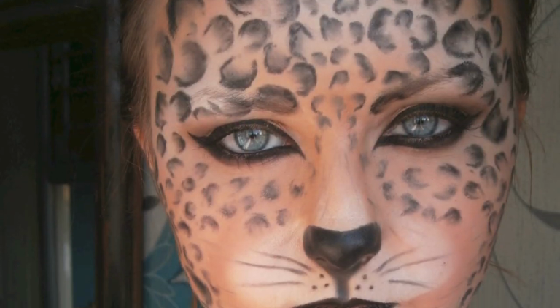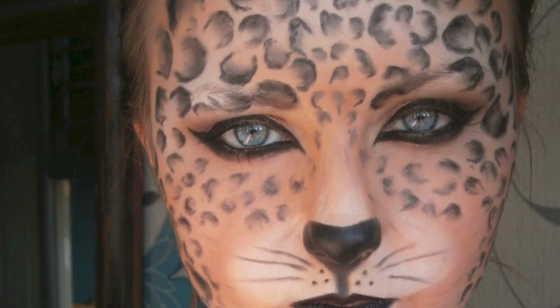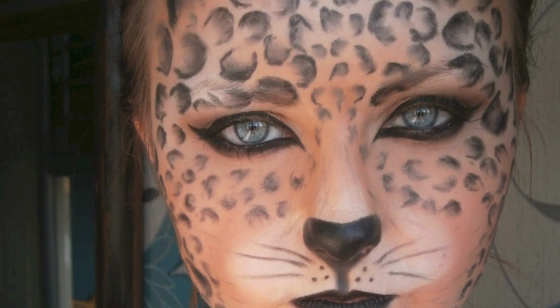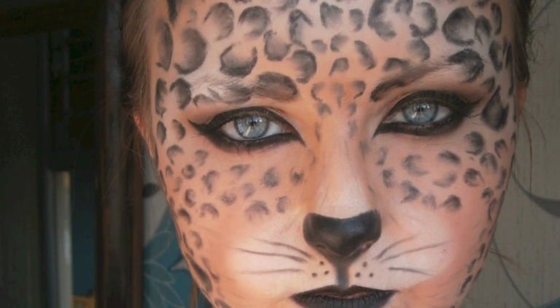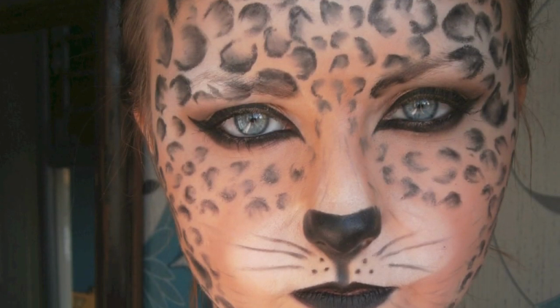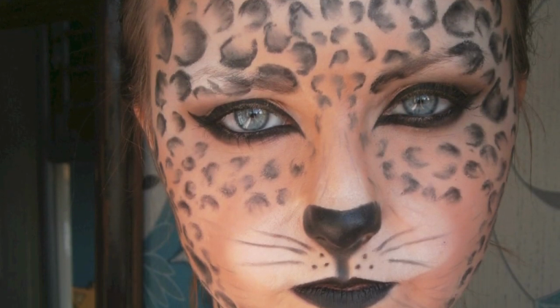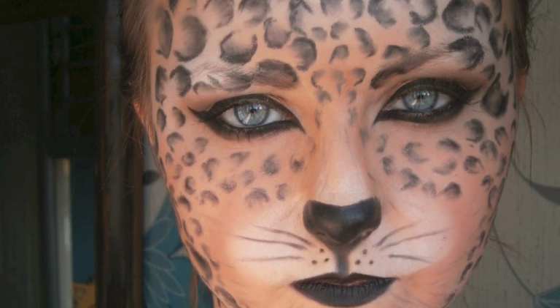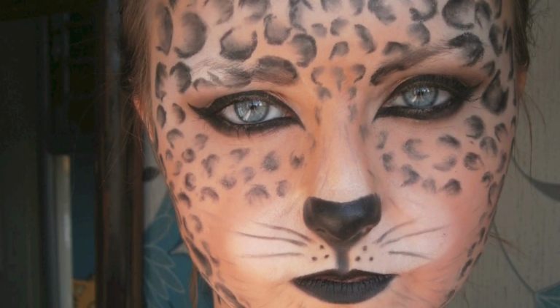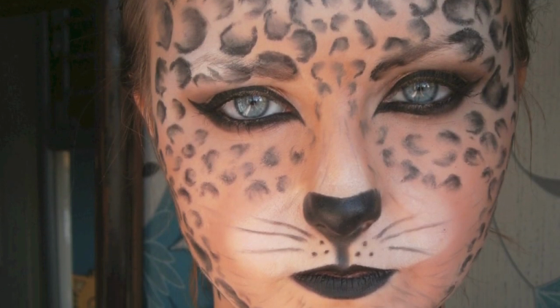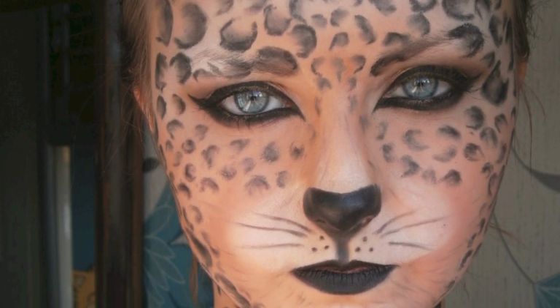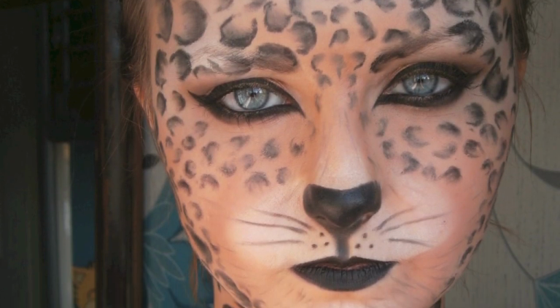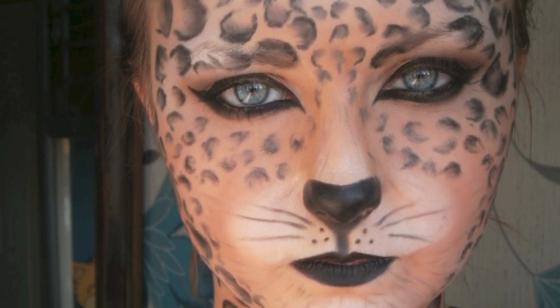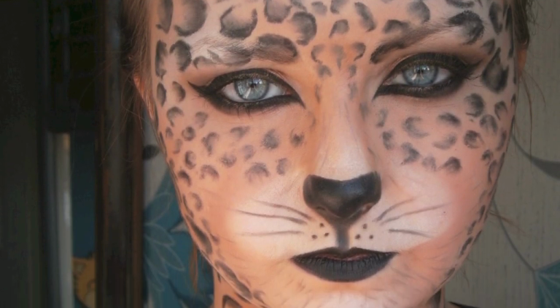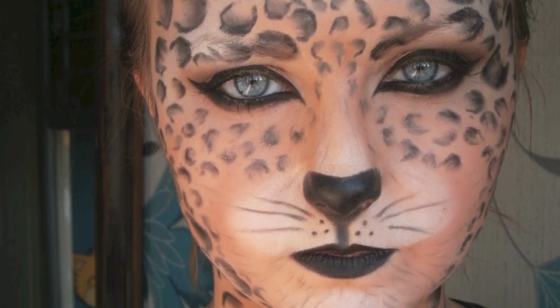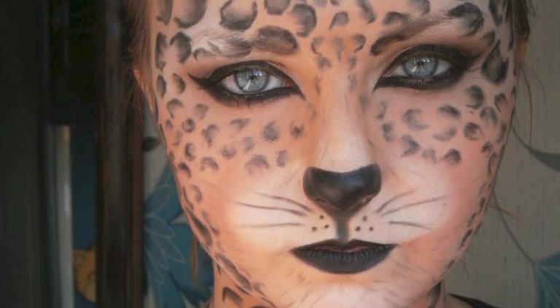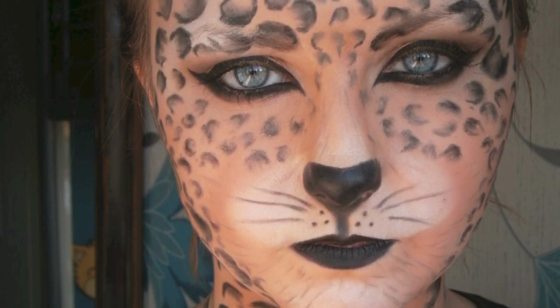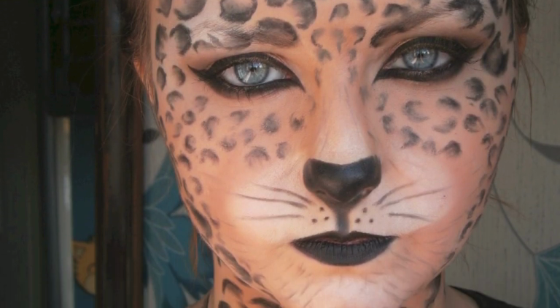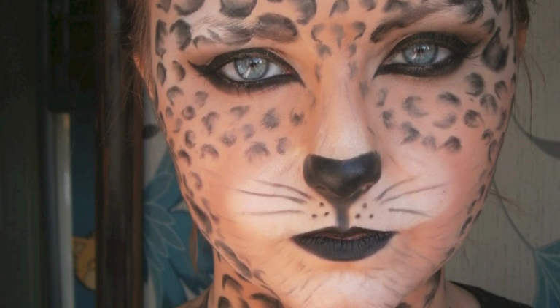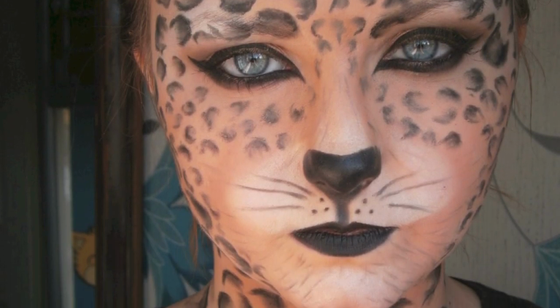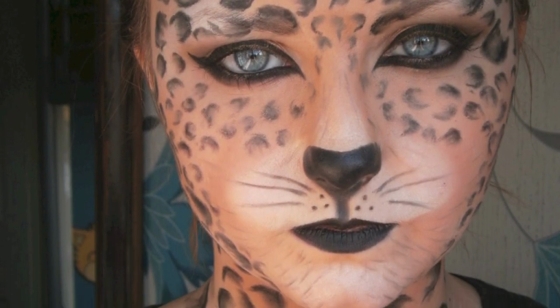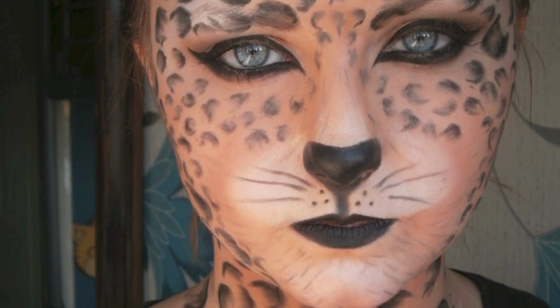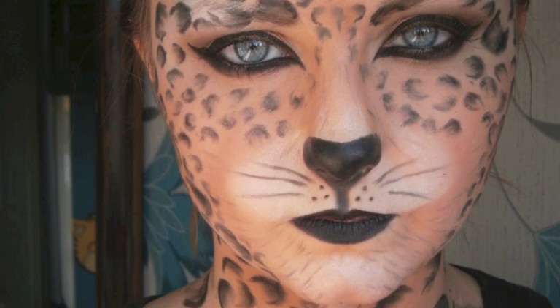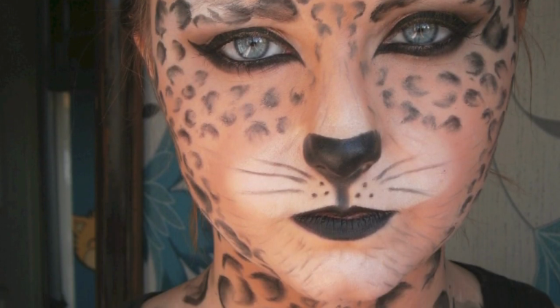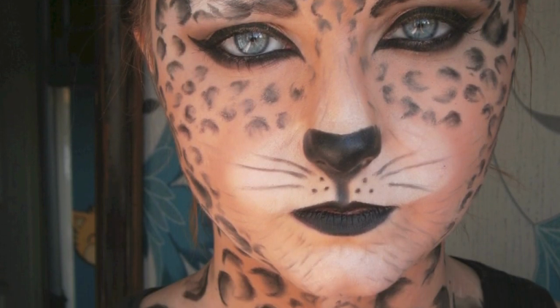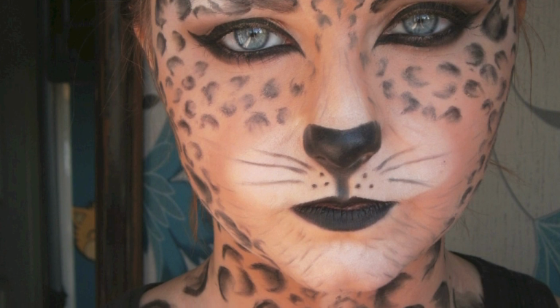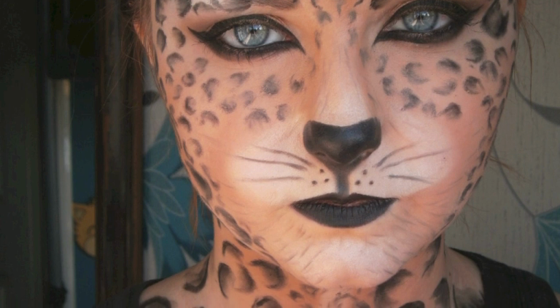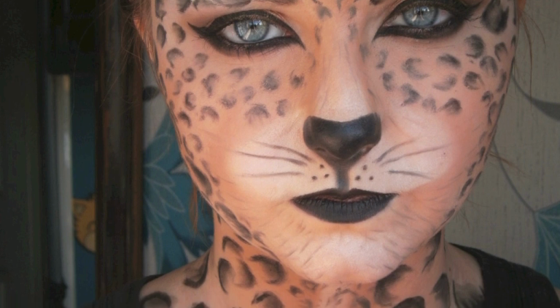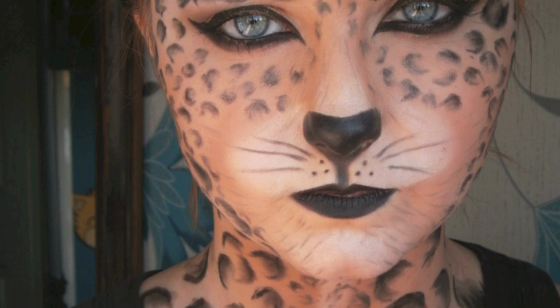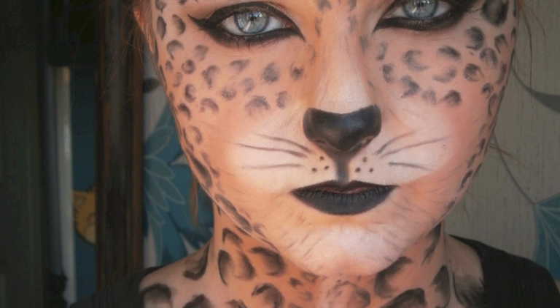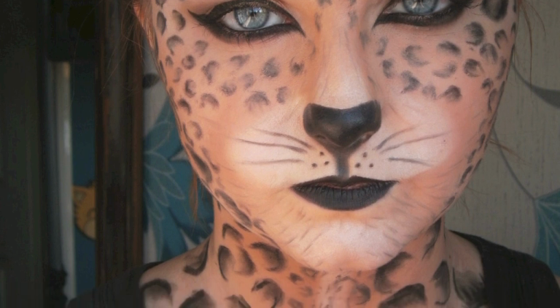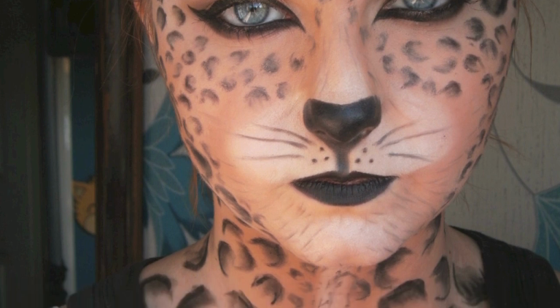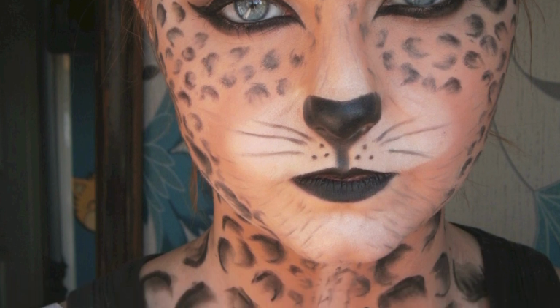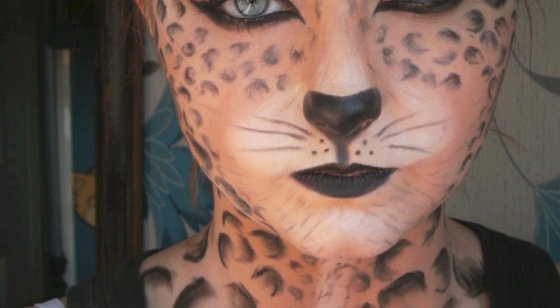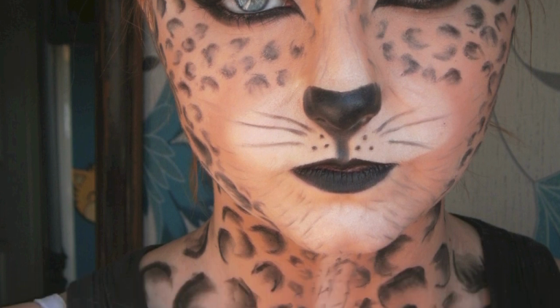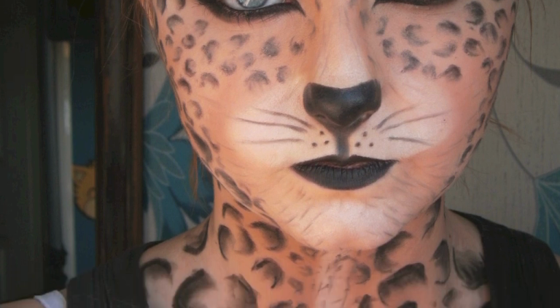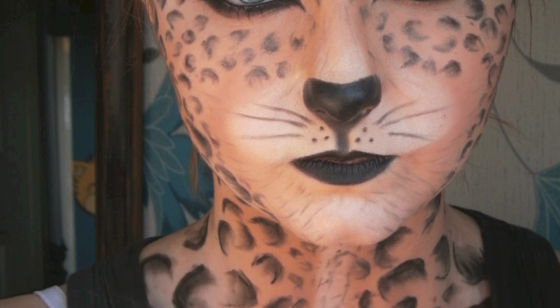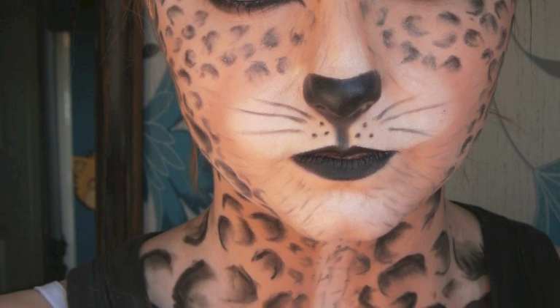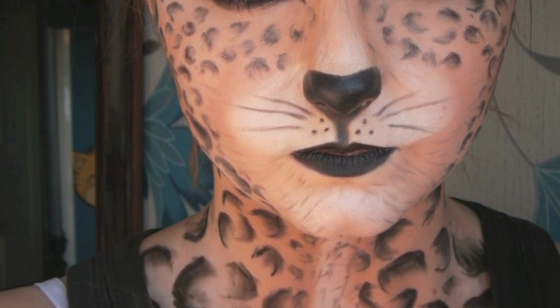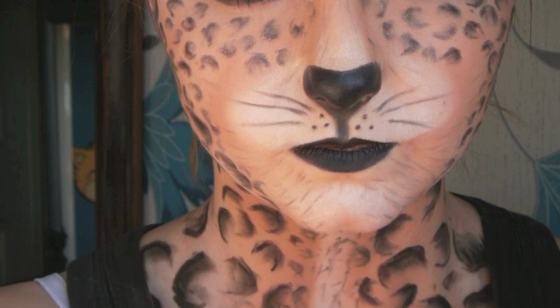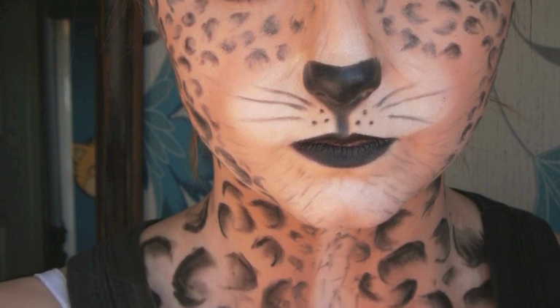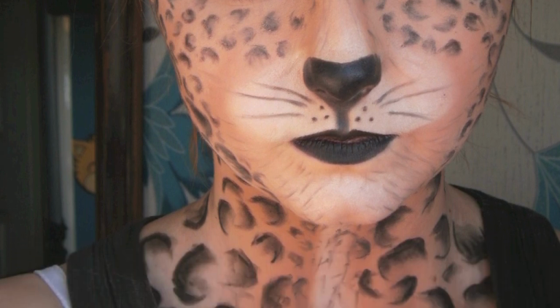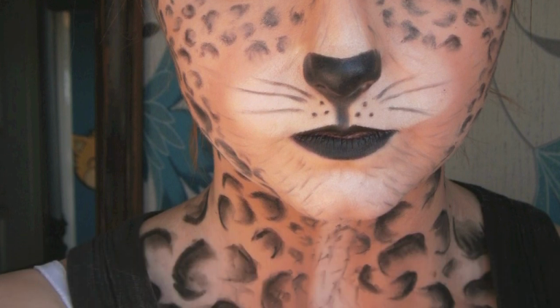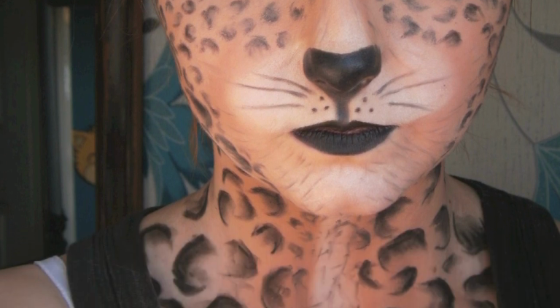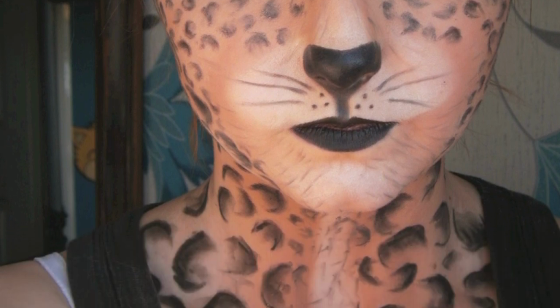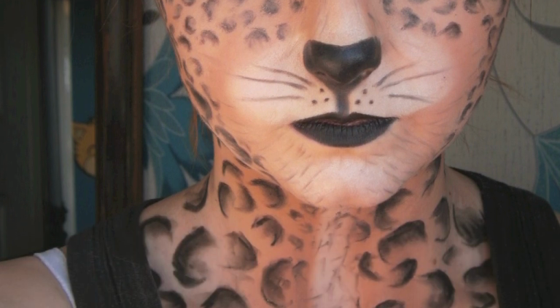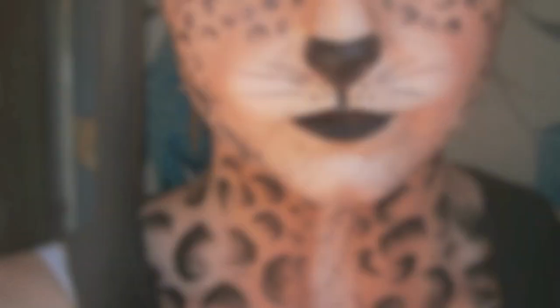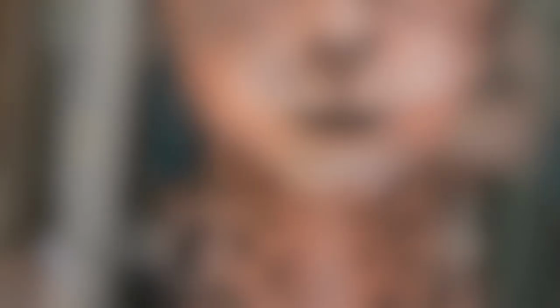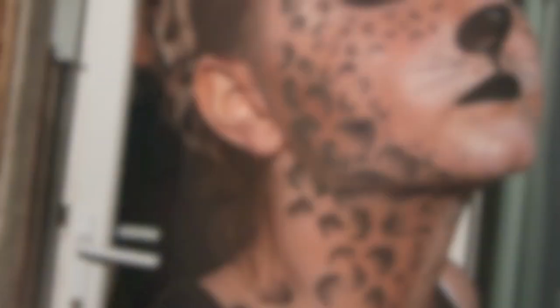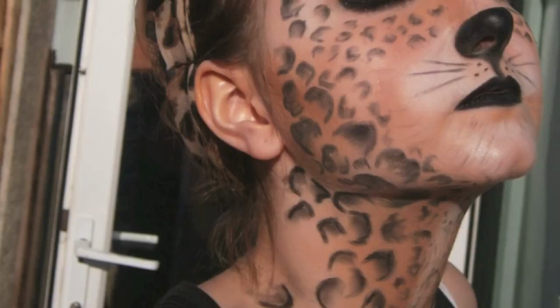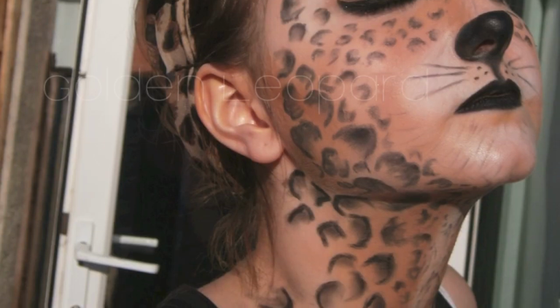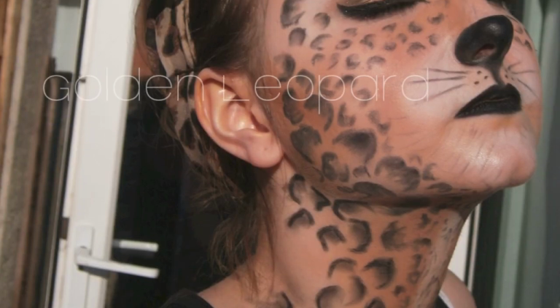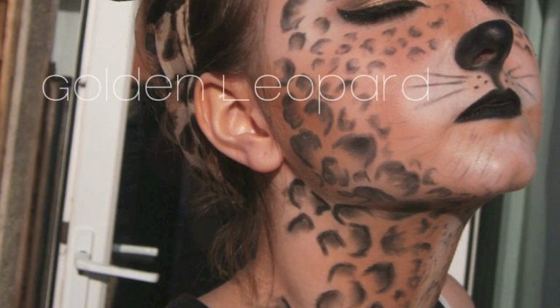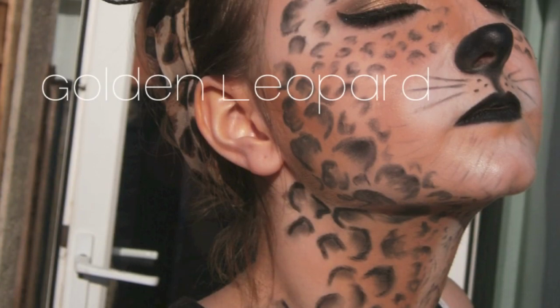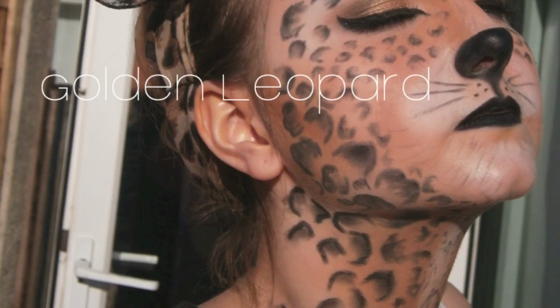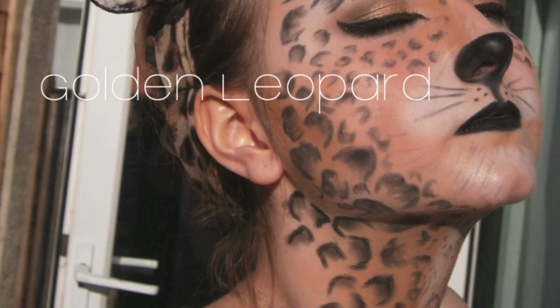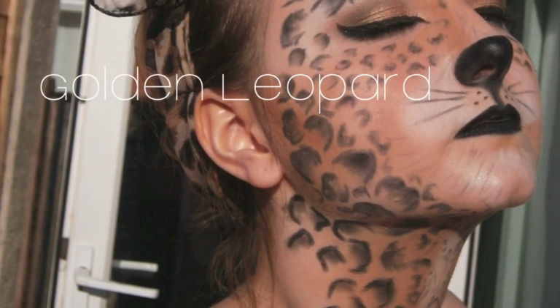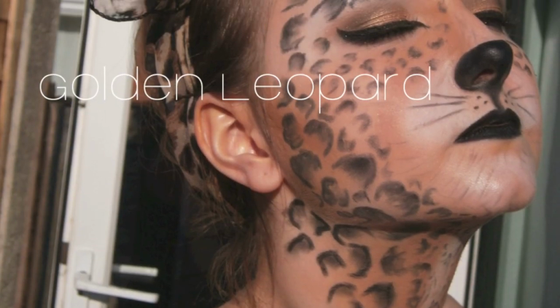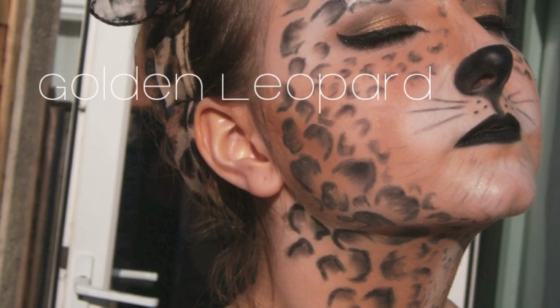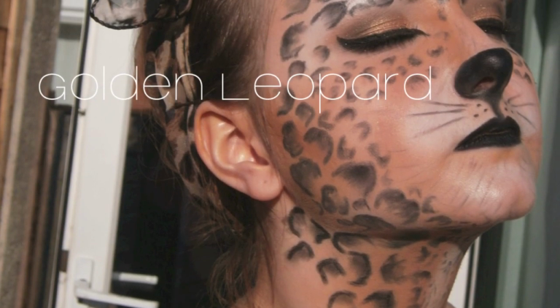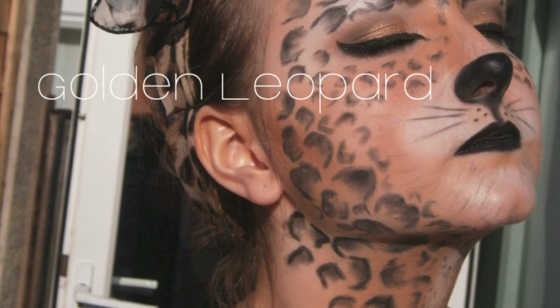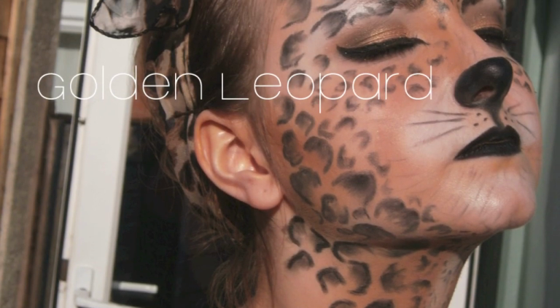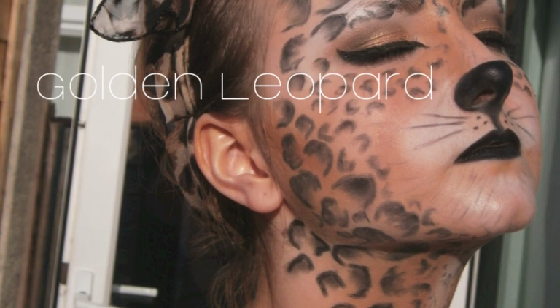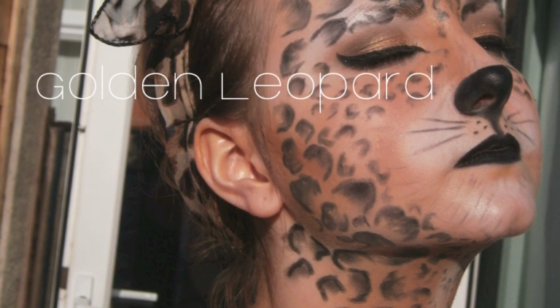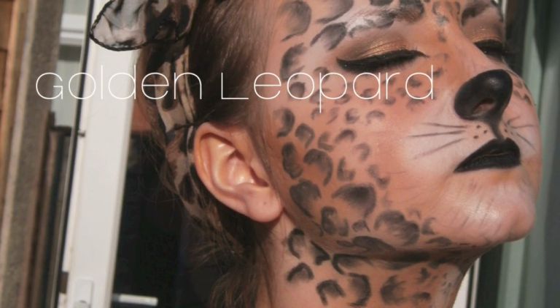Finally, I have my first Halloween makeup look, which is this golden leopard look. If you'd like to know how I did it, then keep on watching!